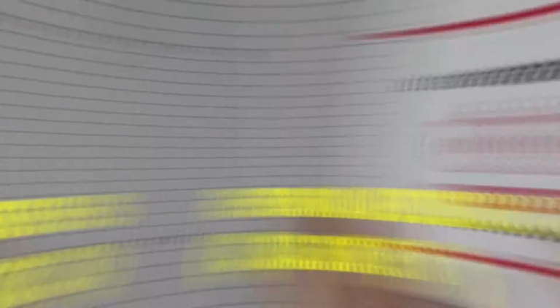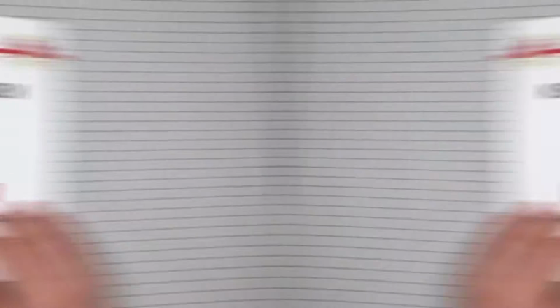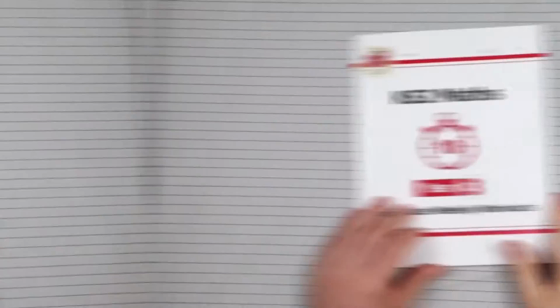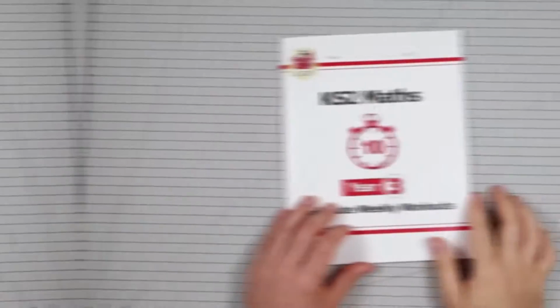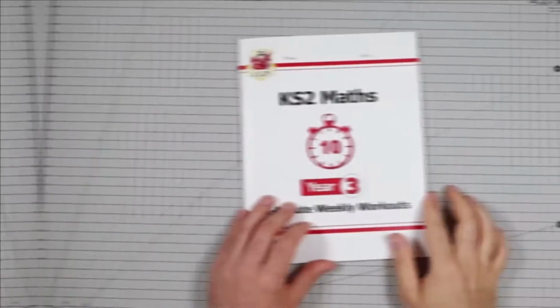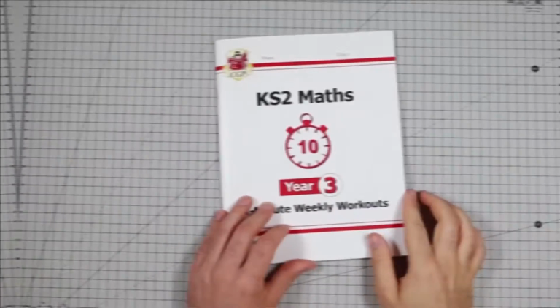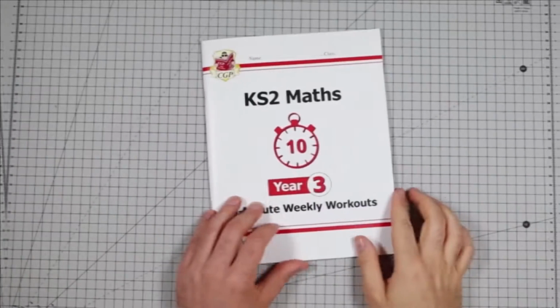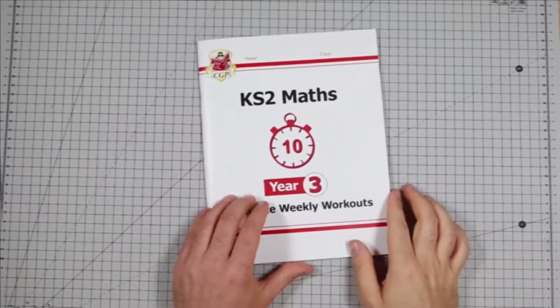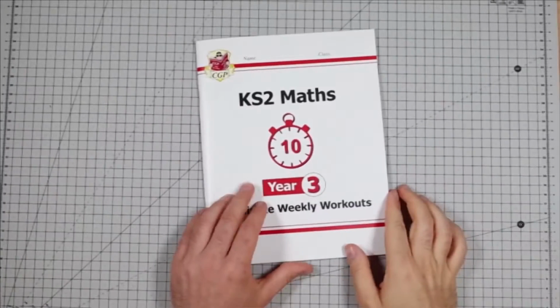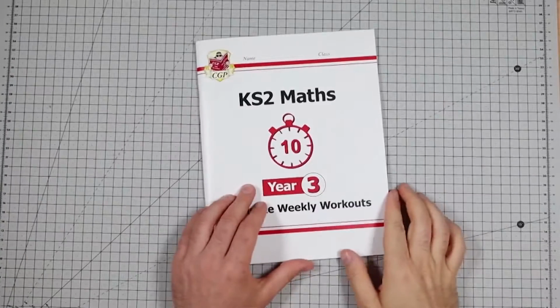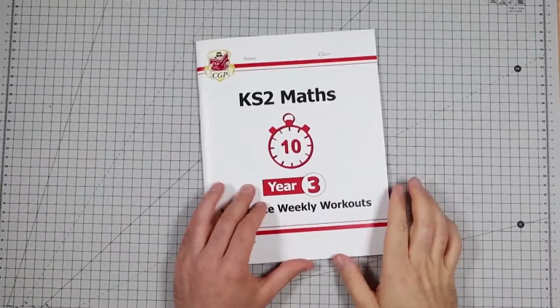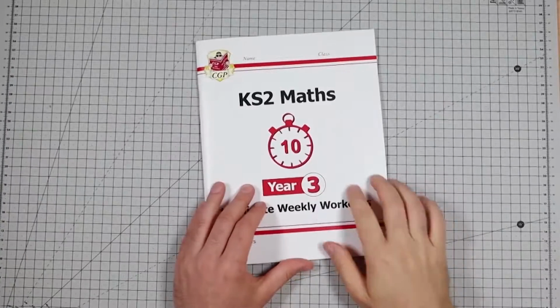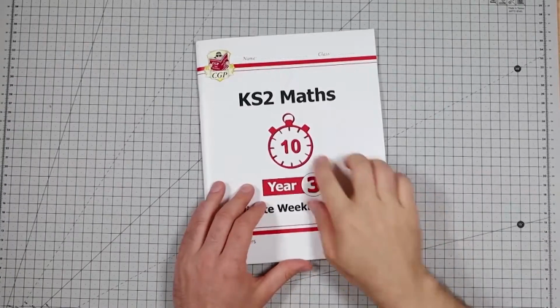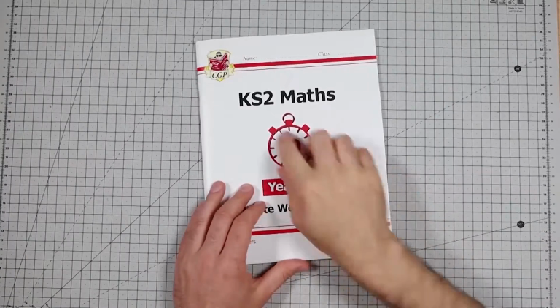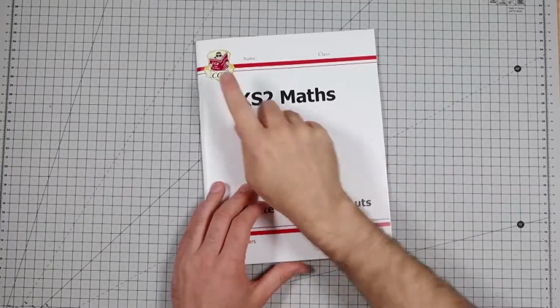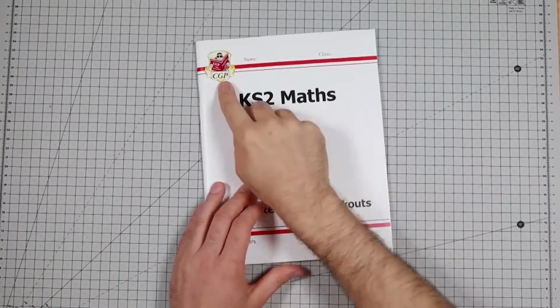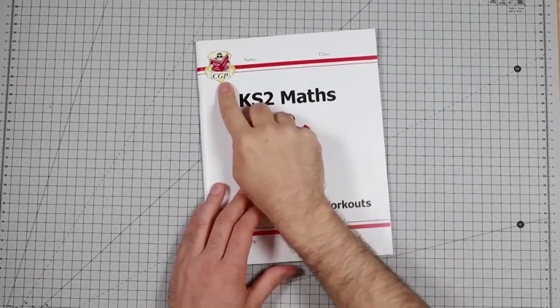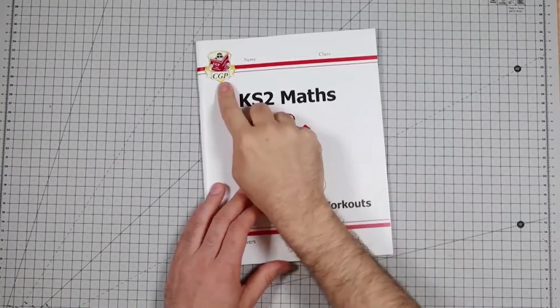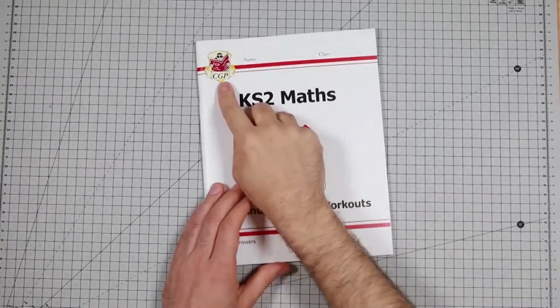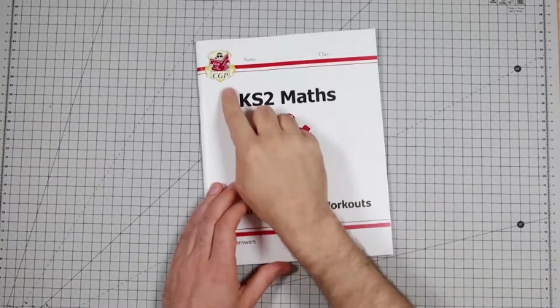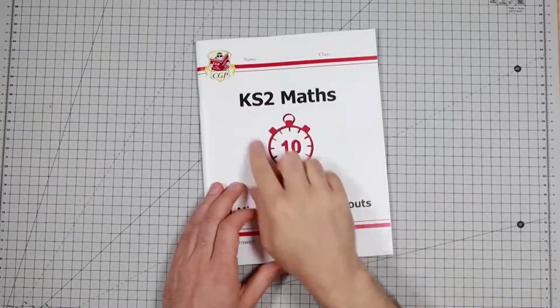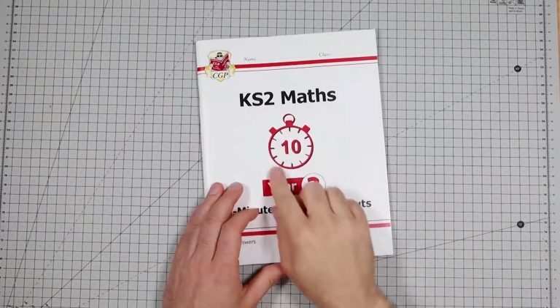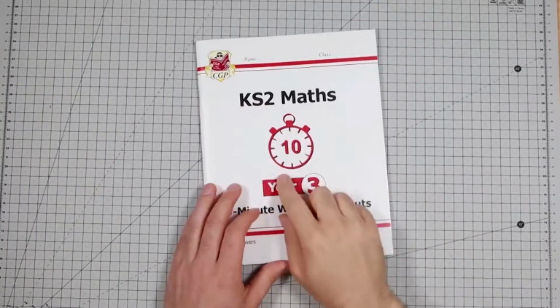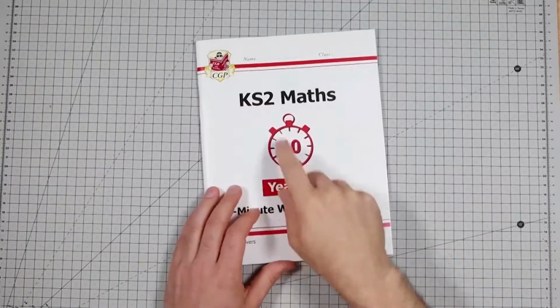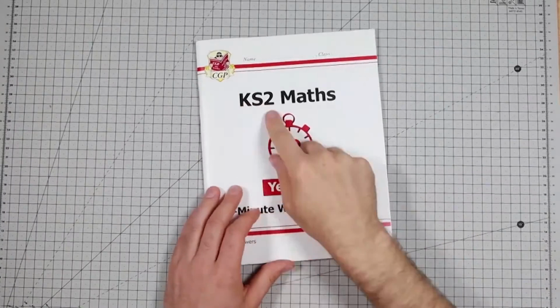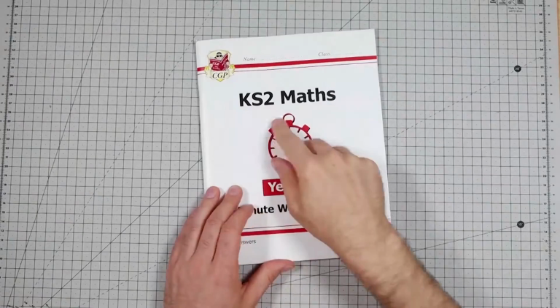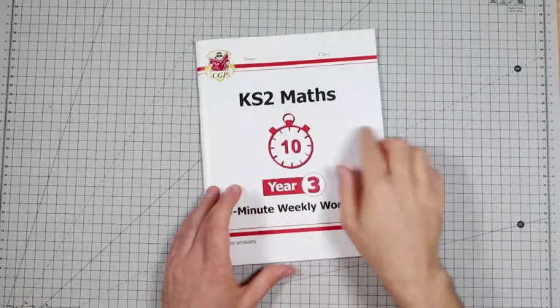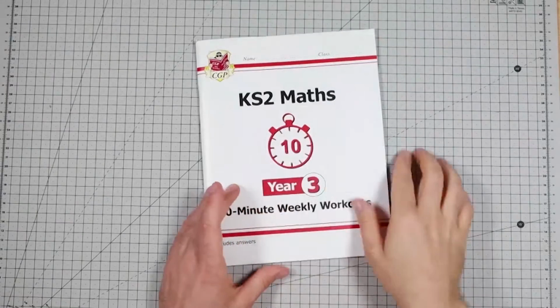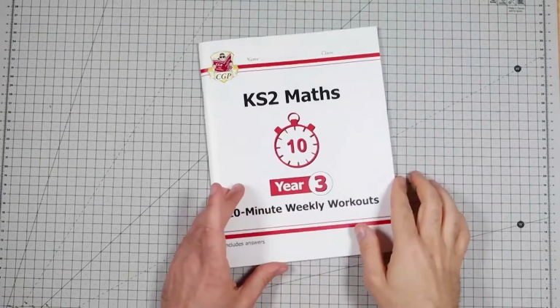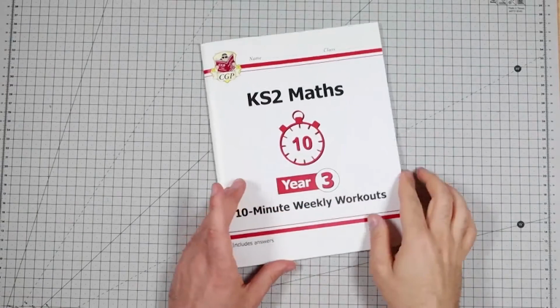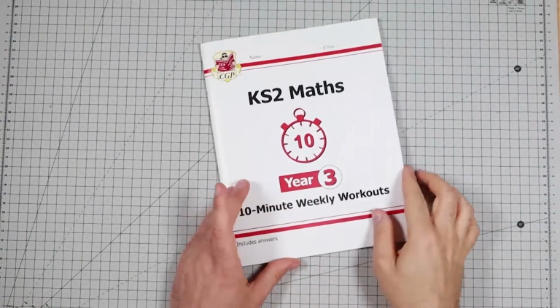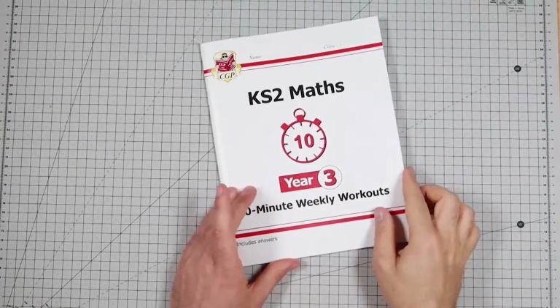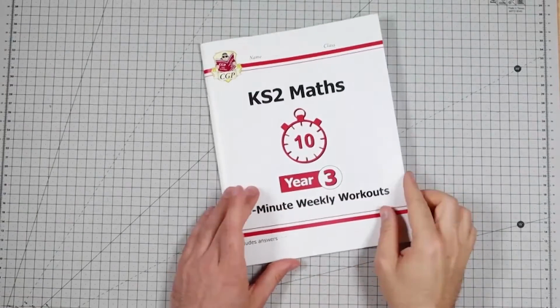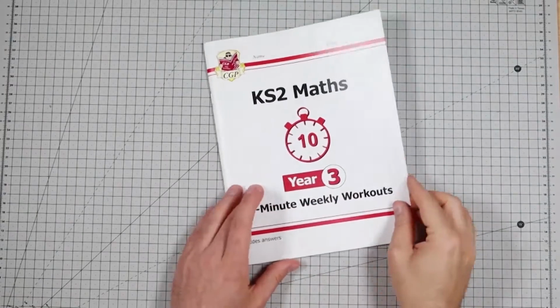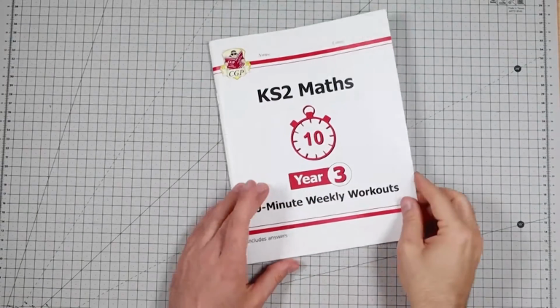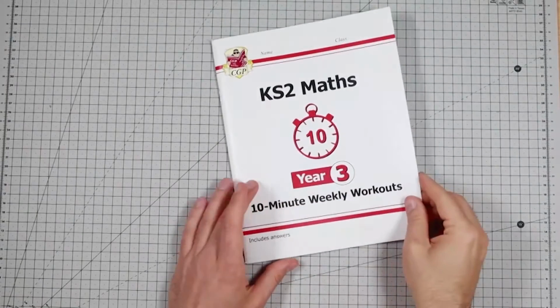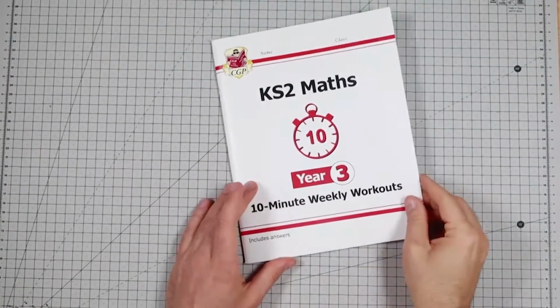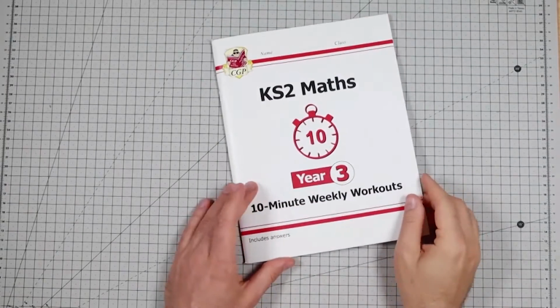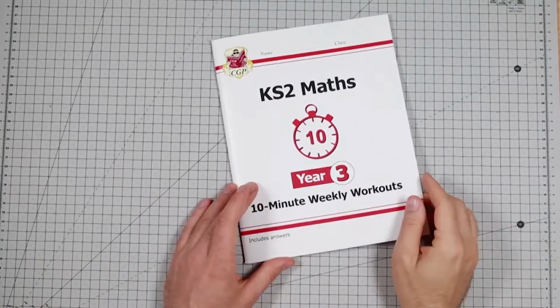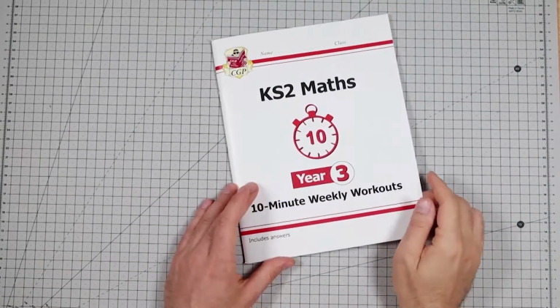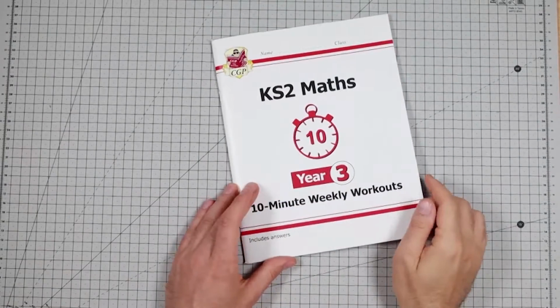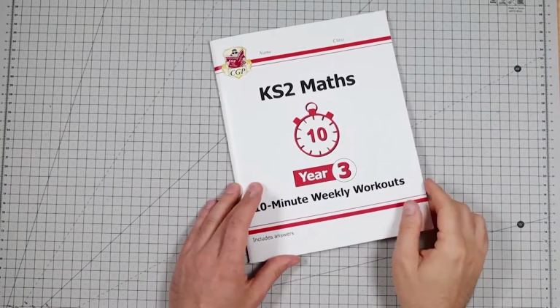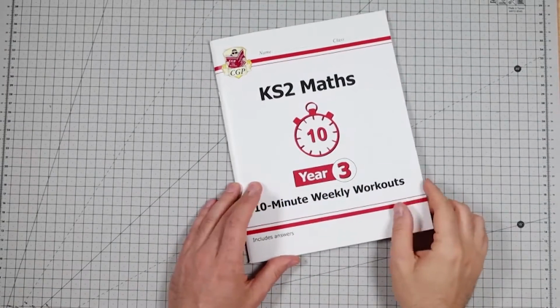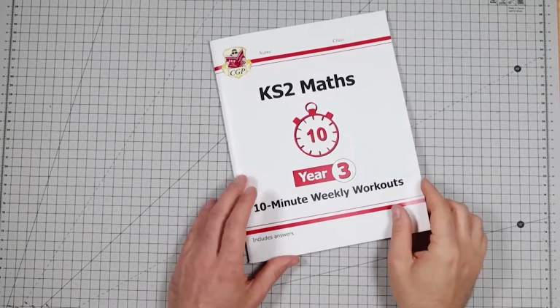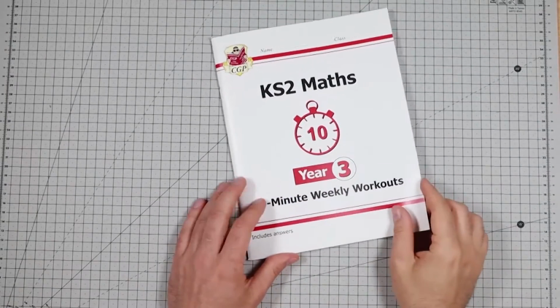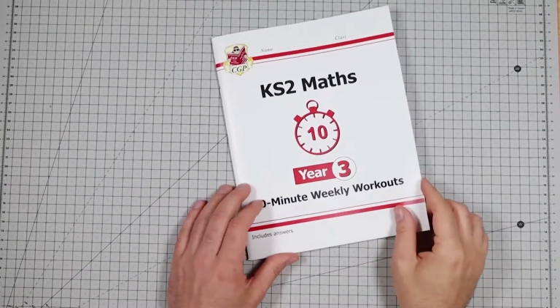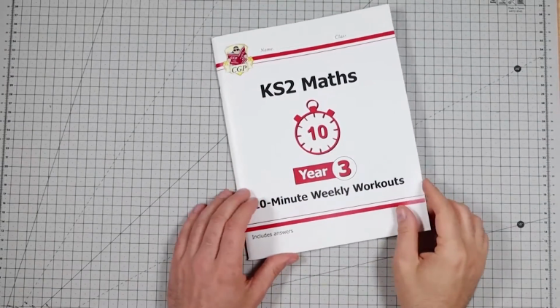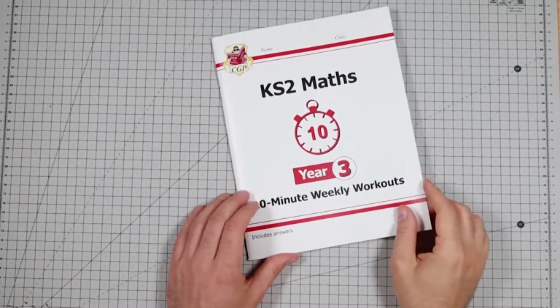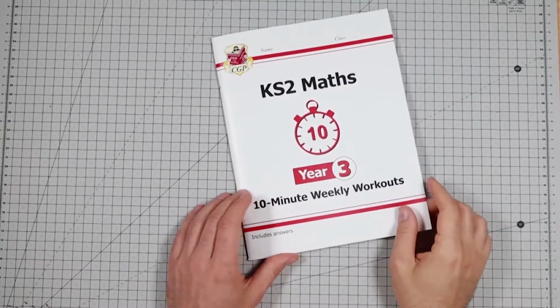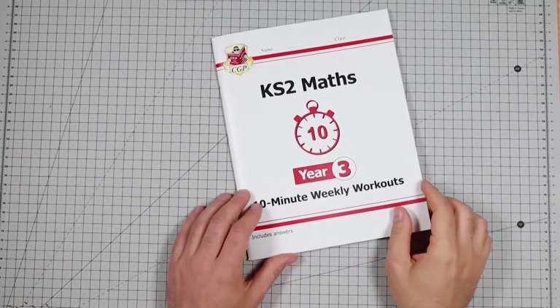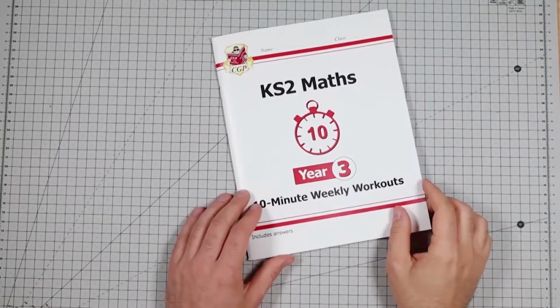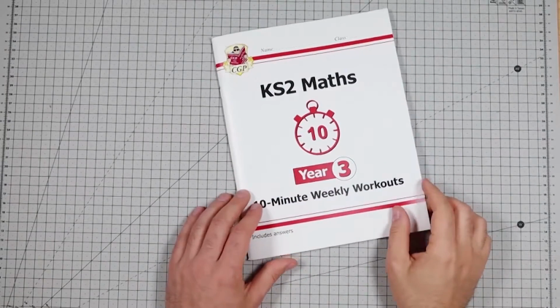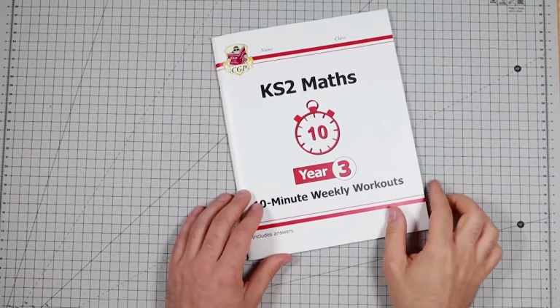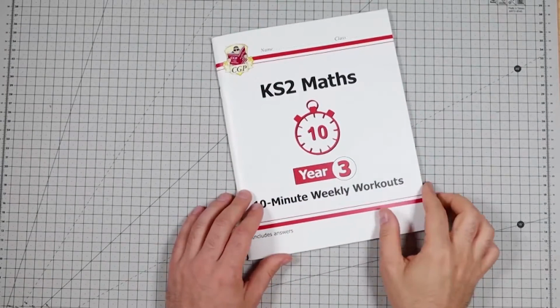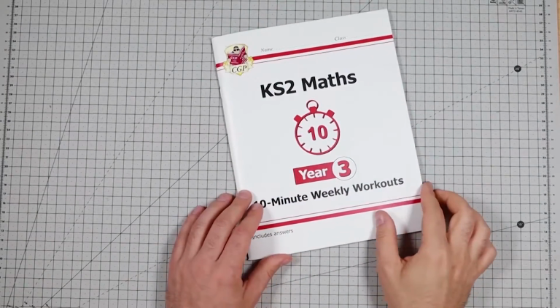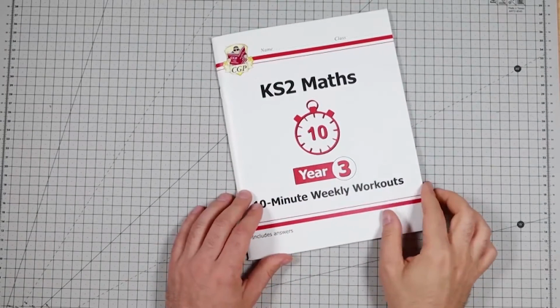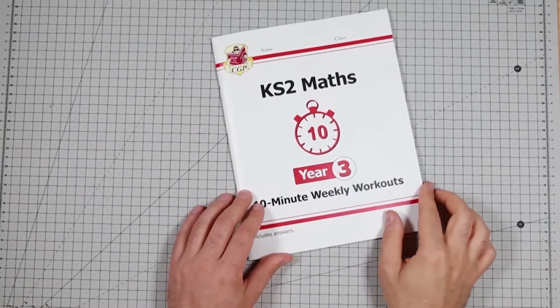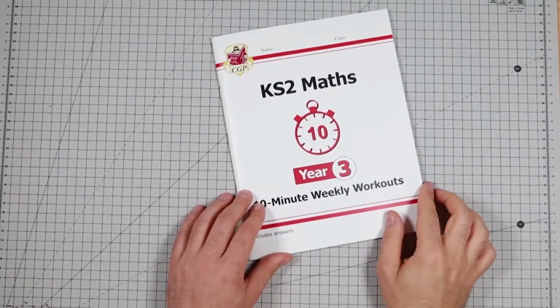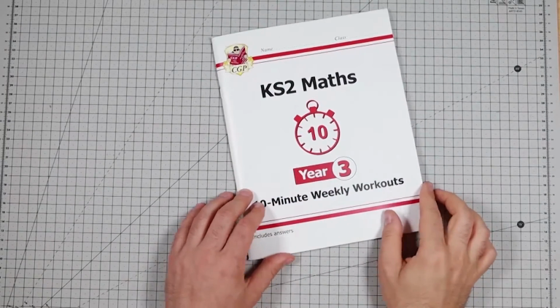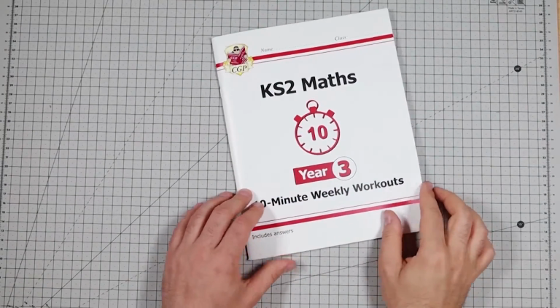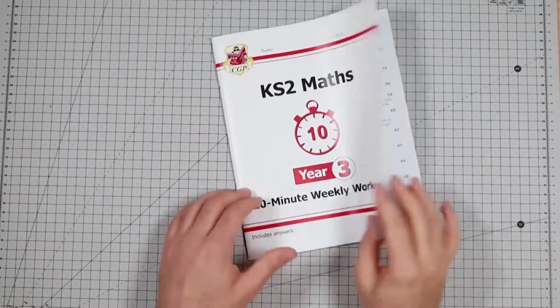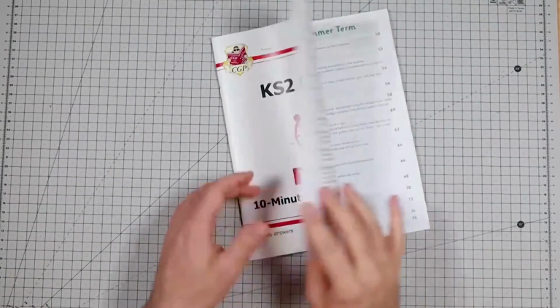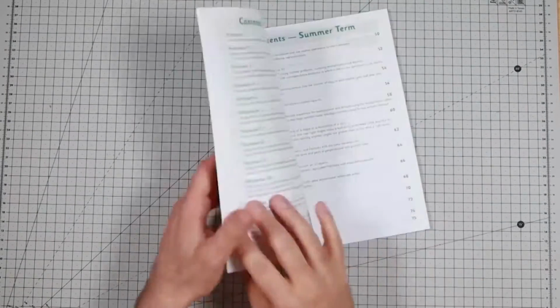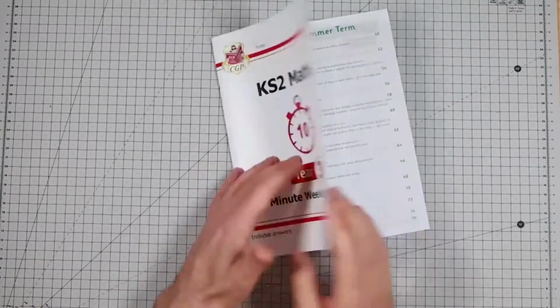Hello and welcome. CGP, KS2 Maths, Key Stage 2, 10 minute weekly workouts.